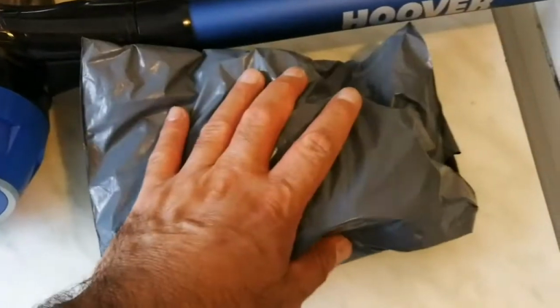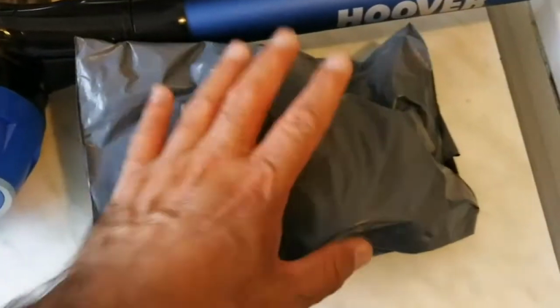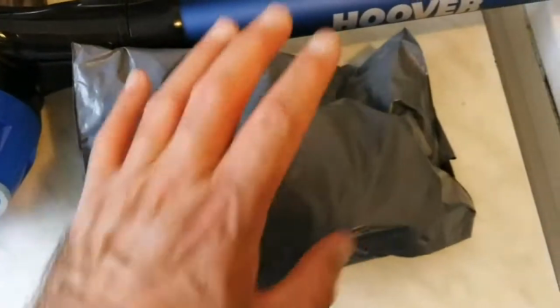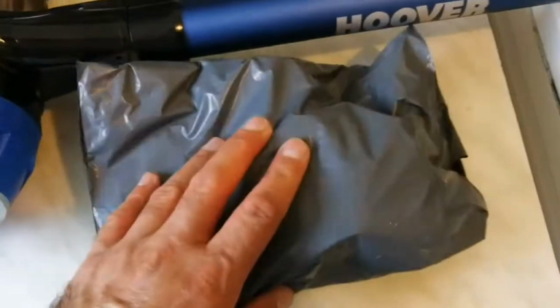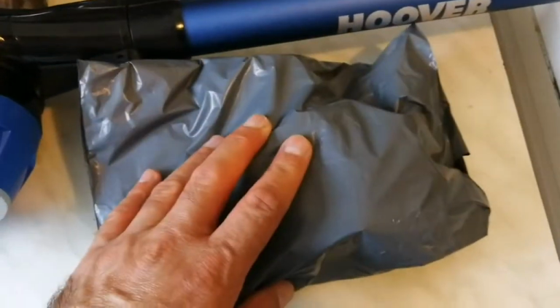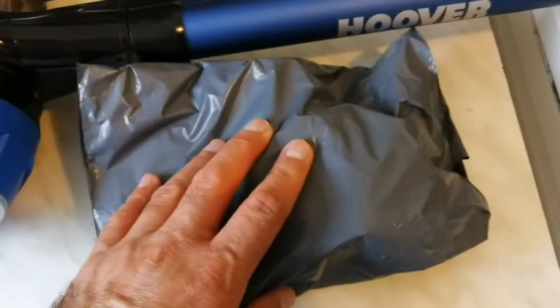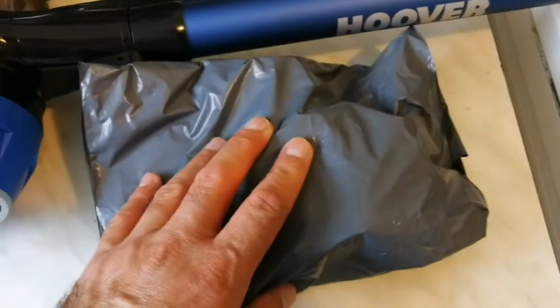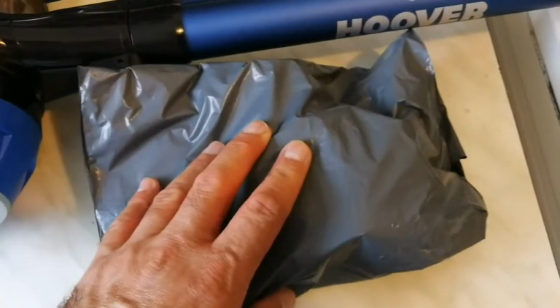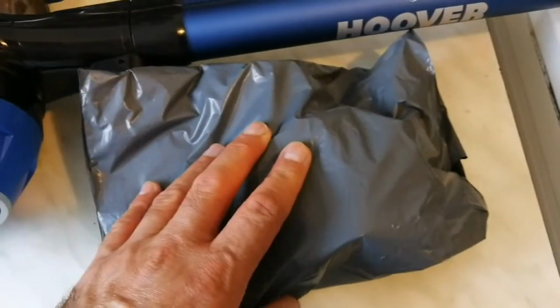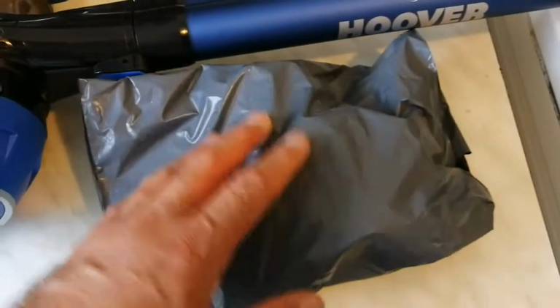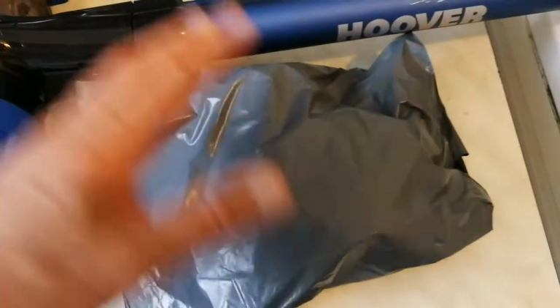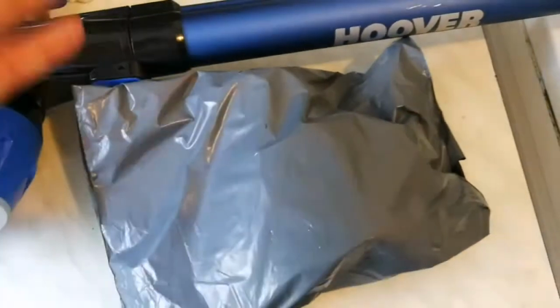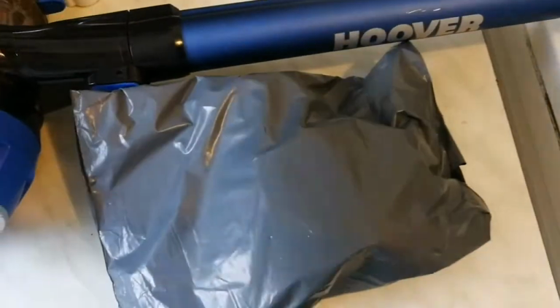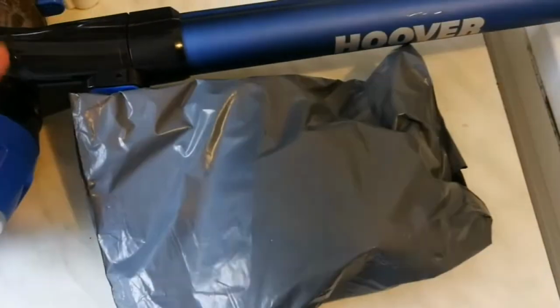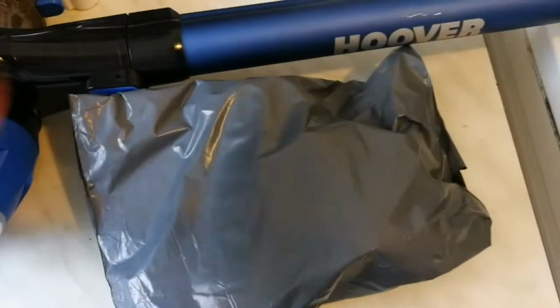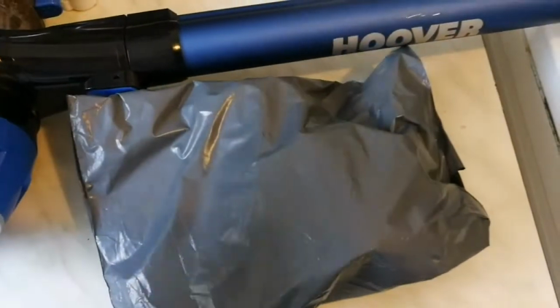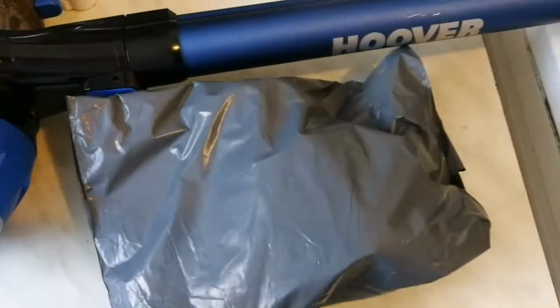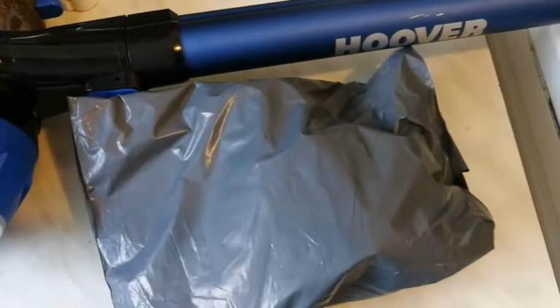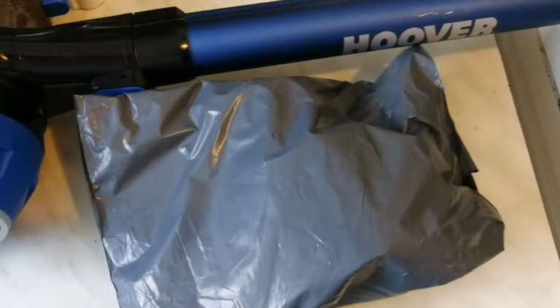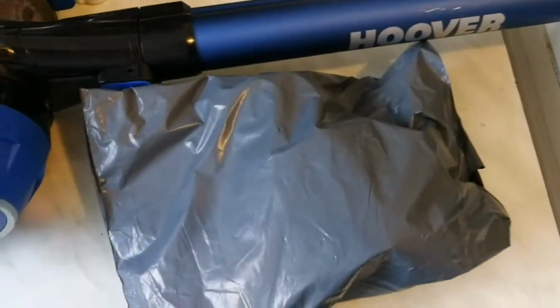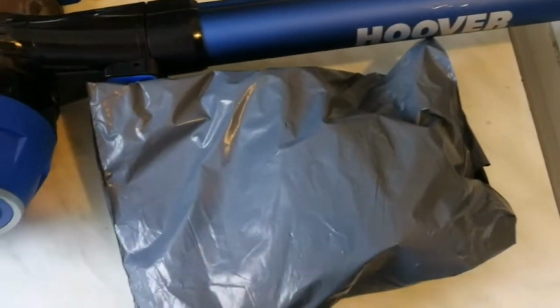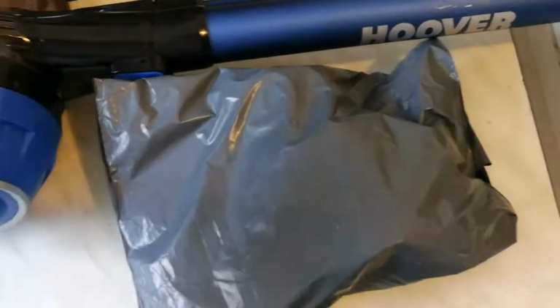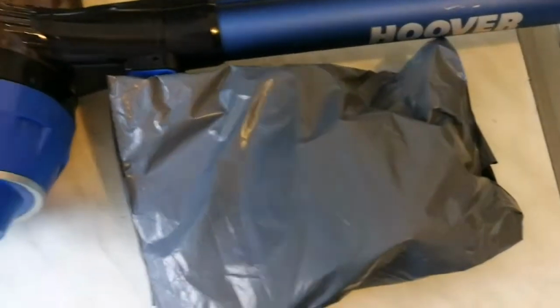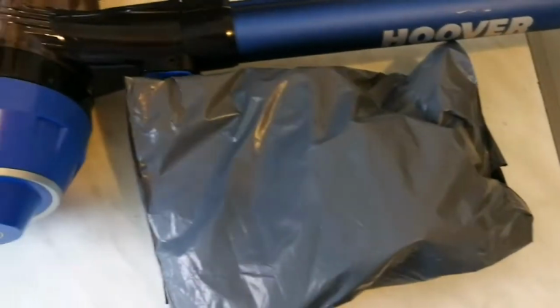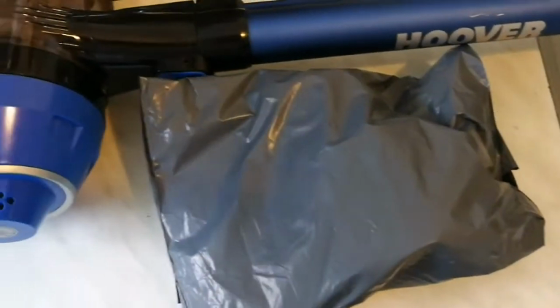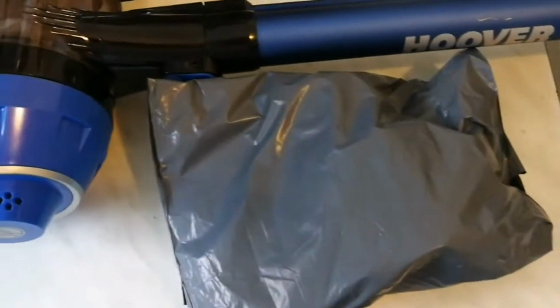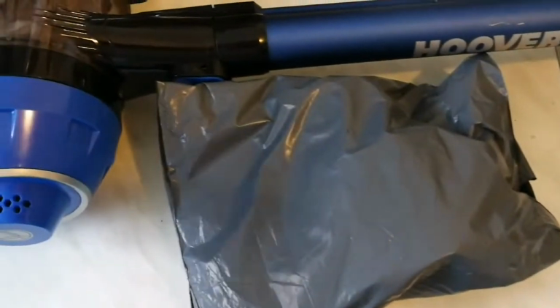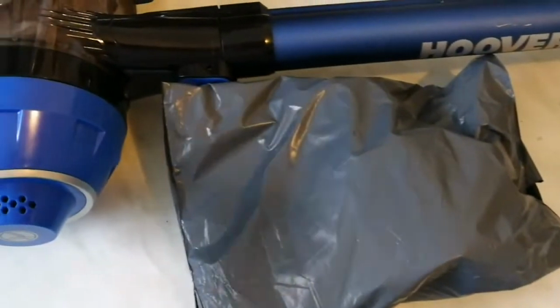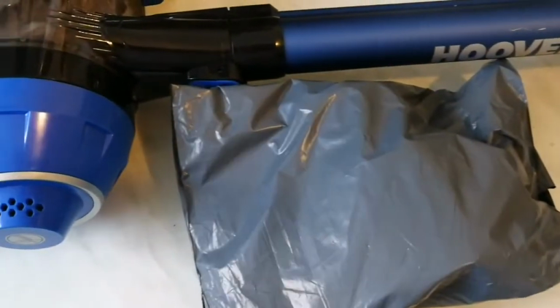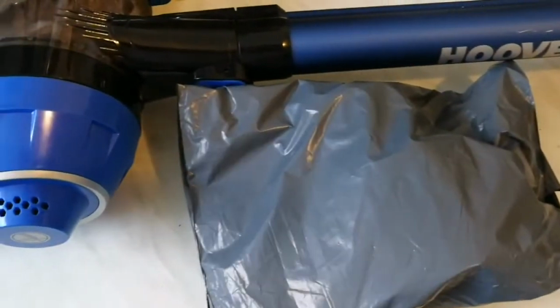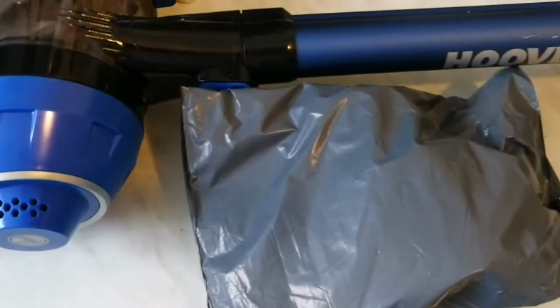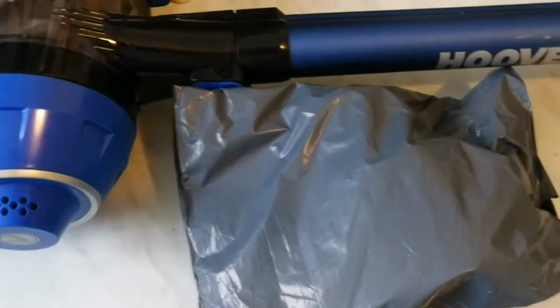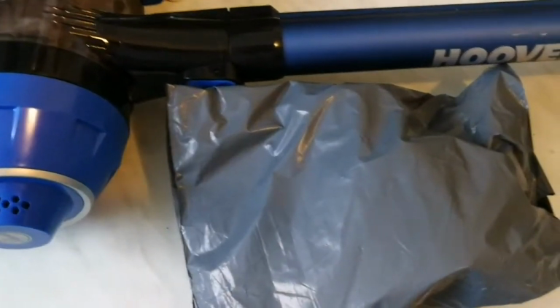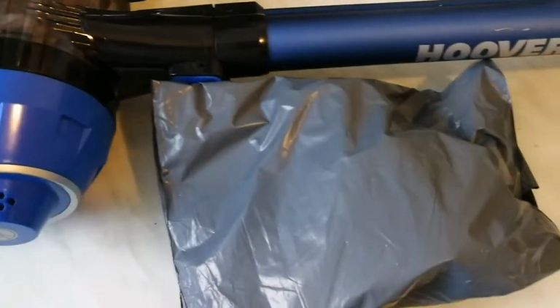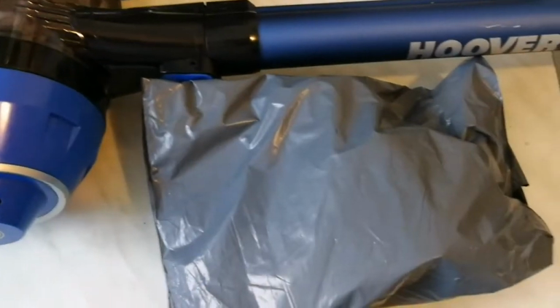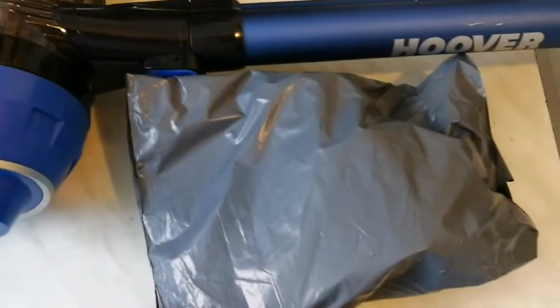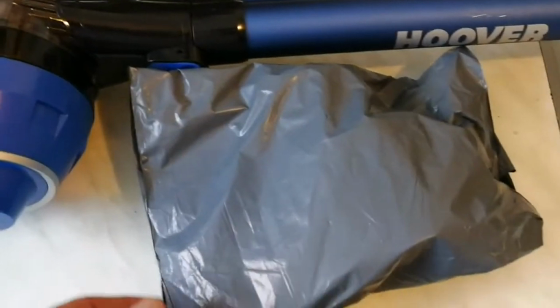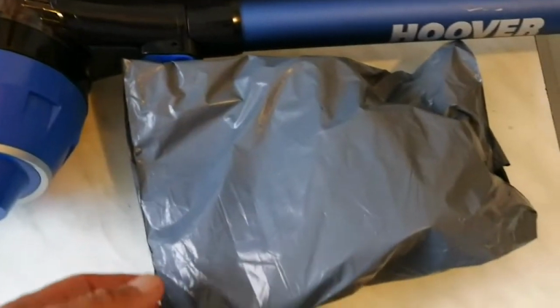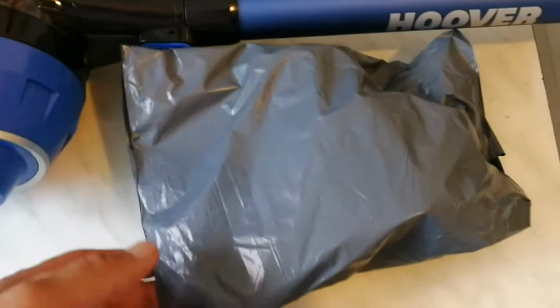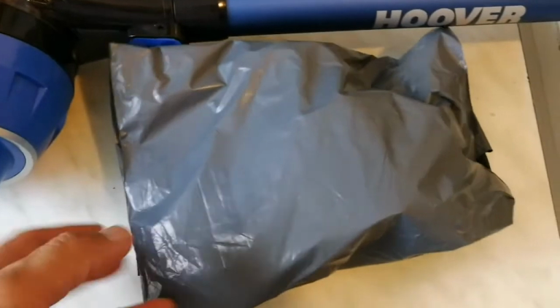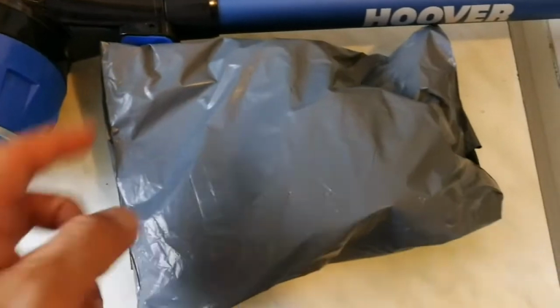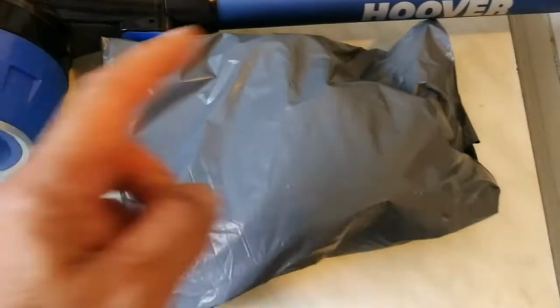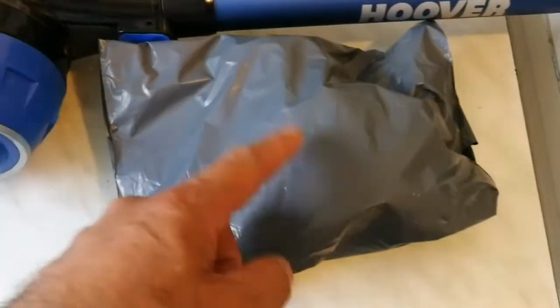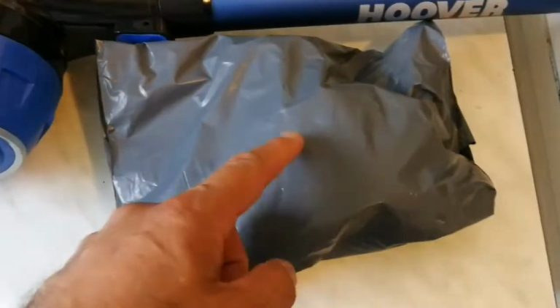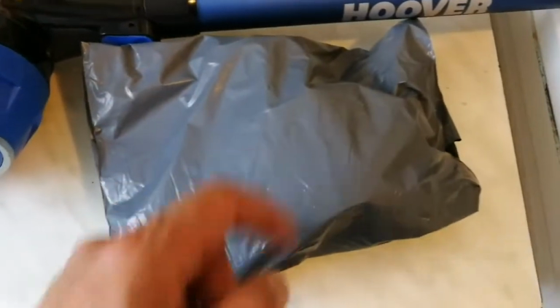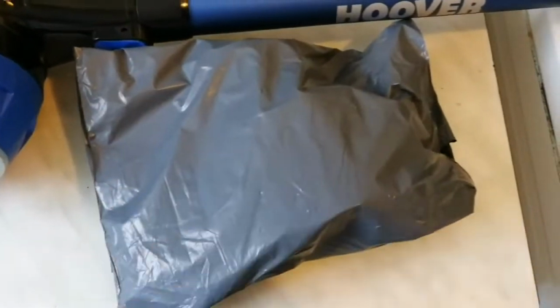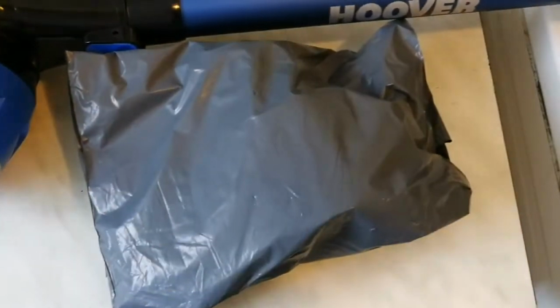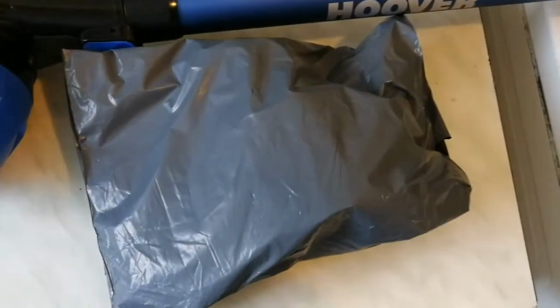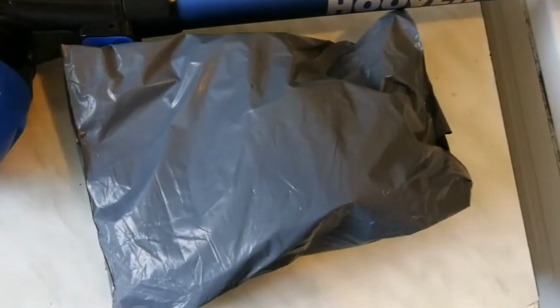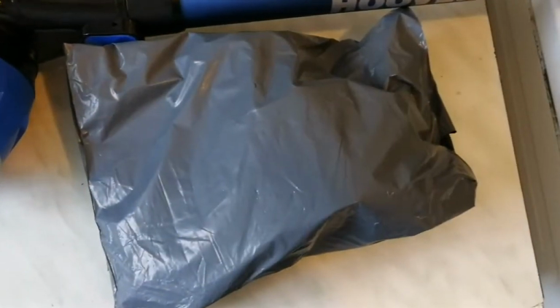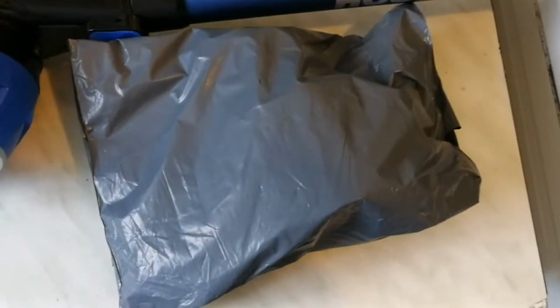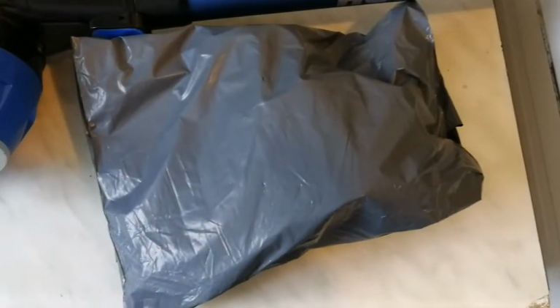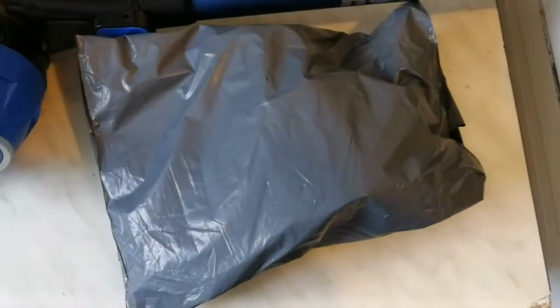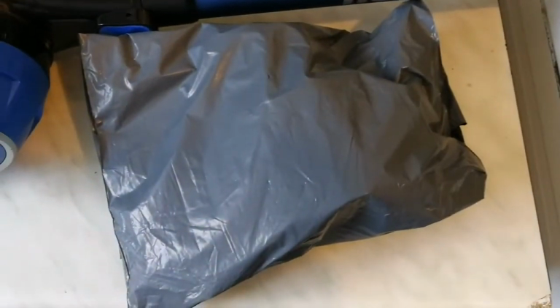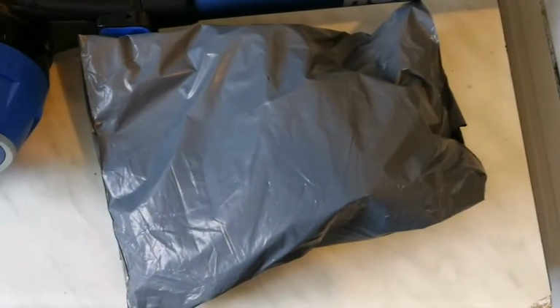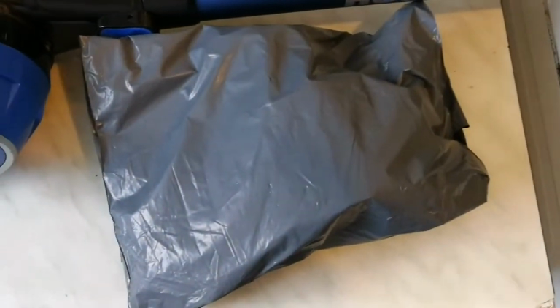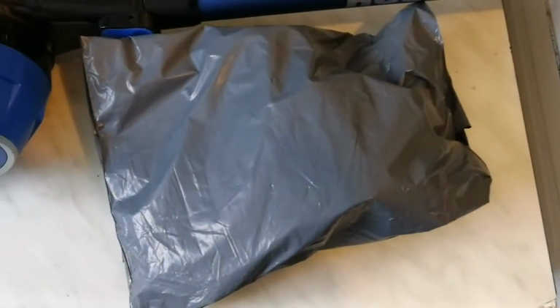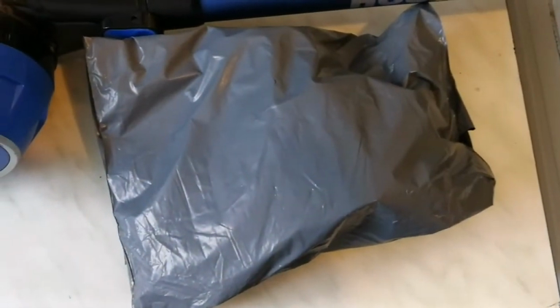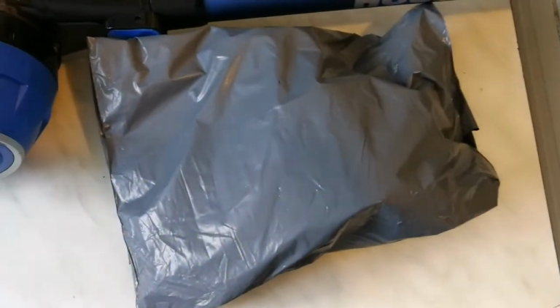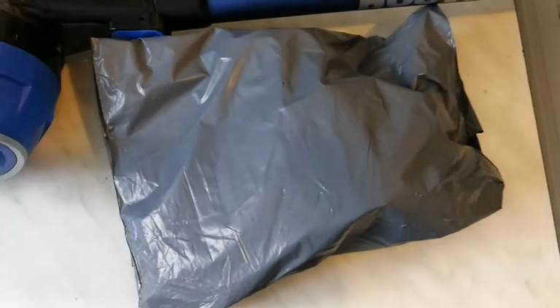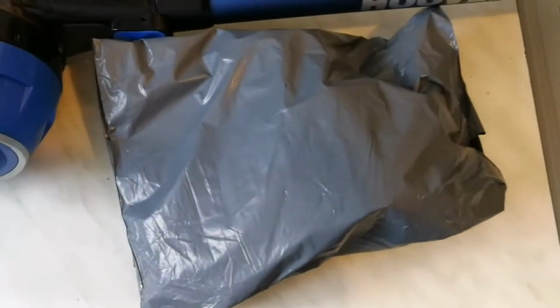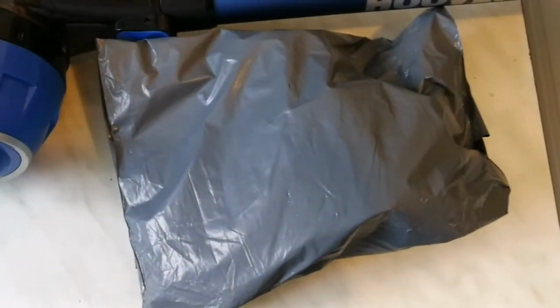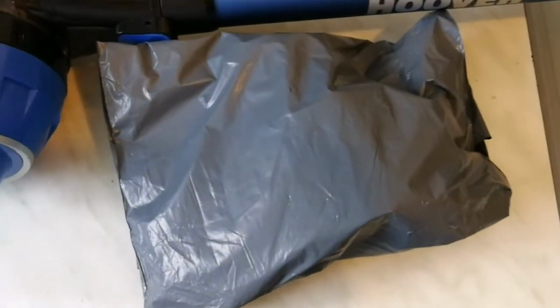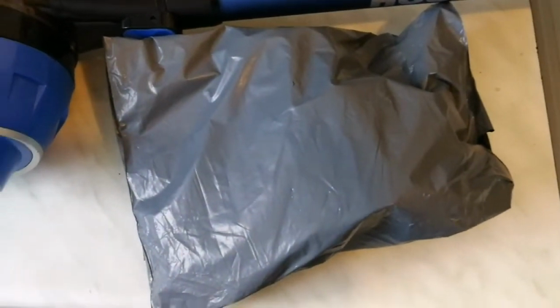I bought a replacement — they are available online, you just go online and buy it. So I bought one, let's open it and see how it looks.